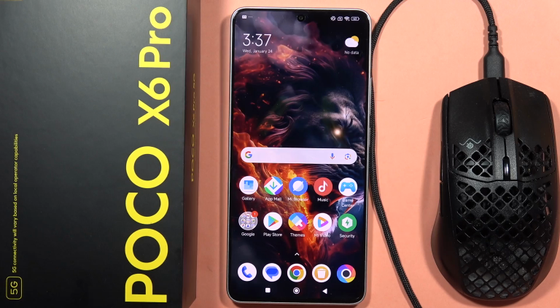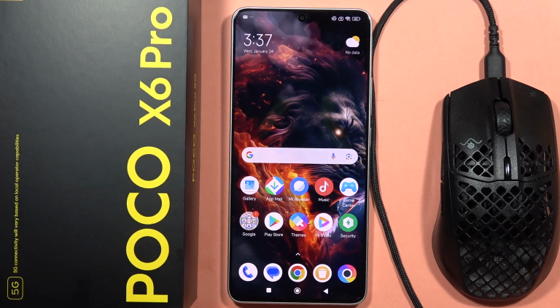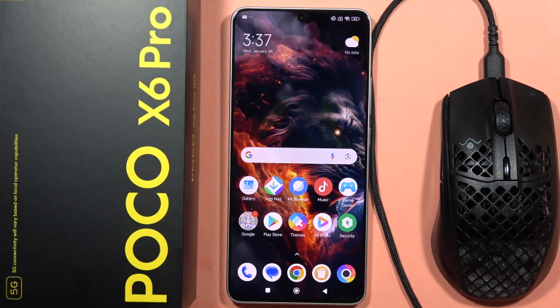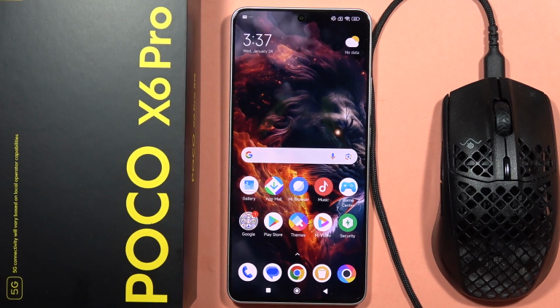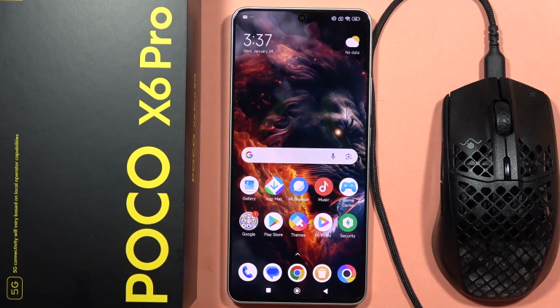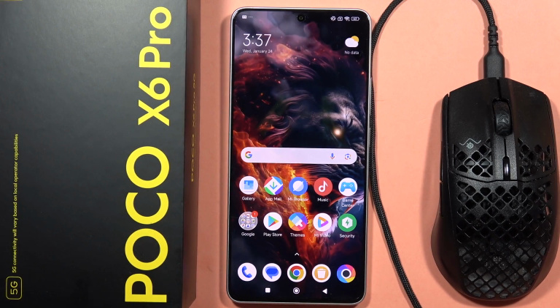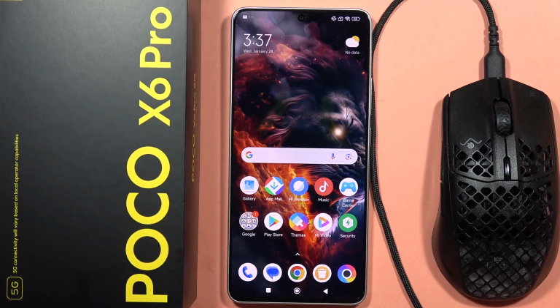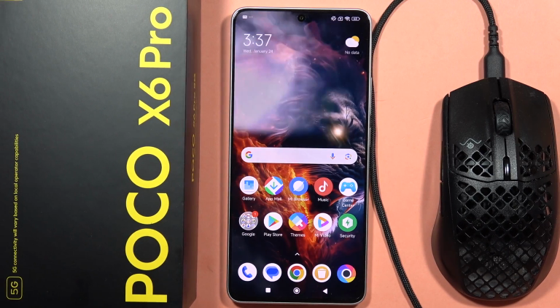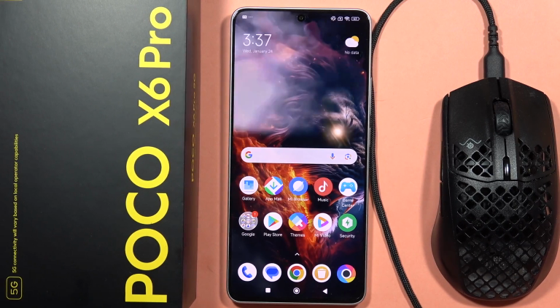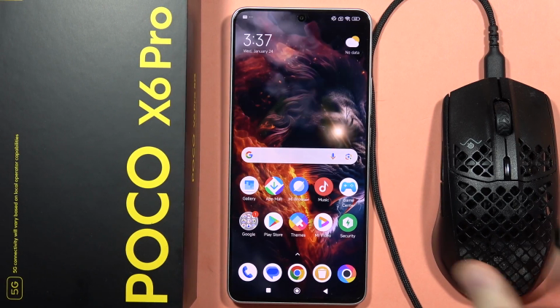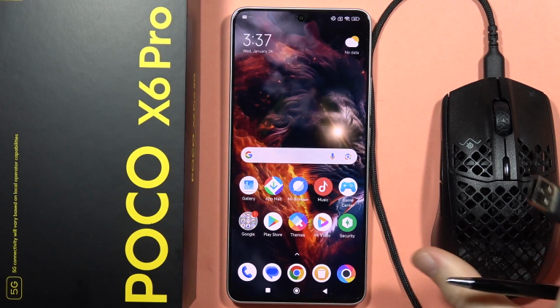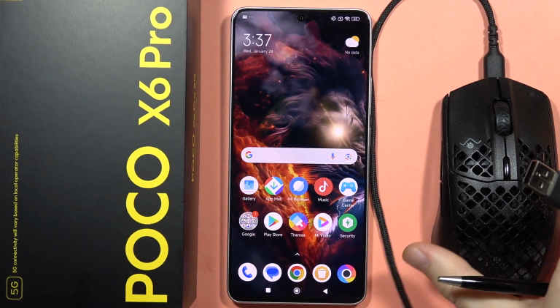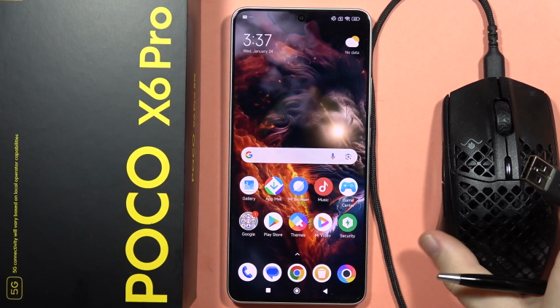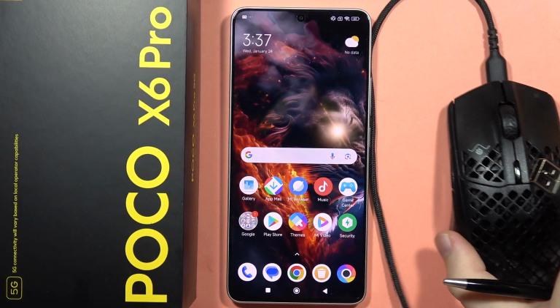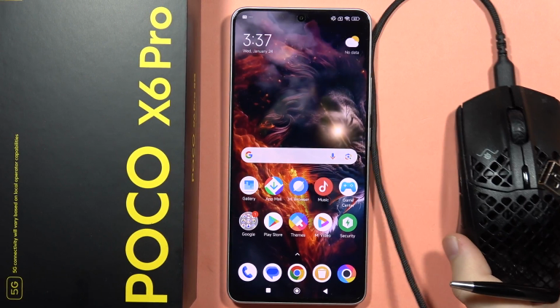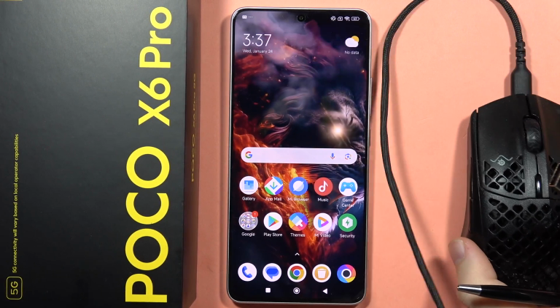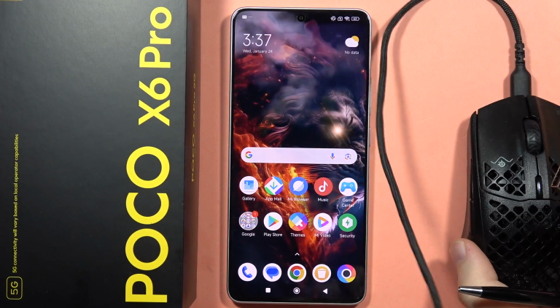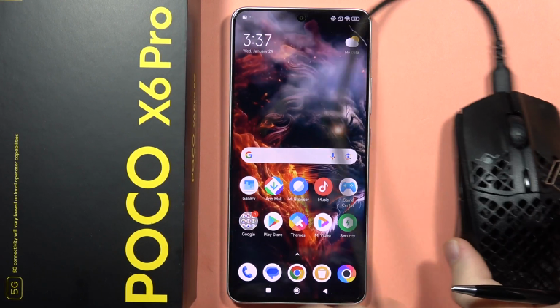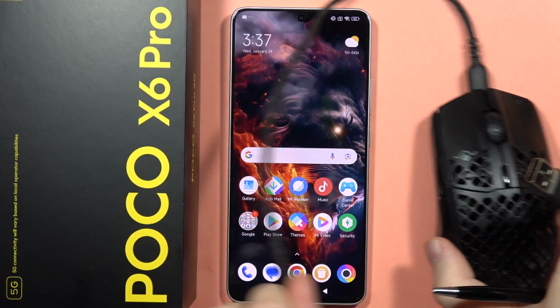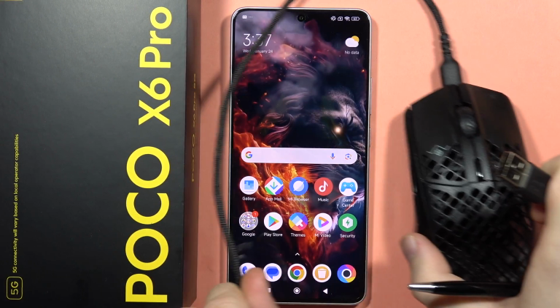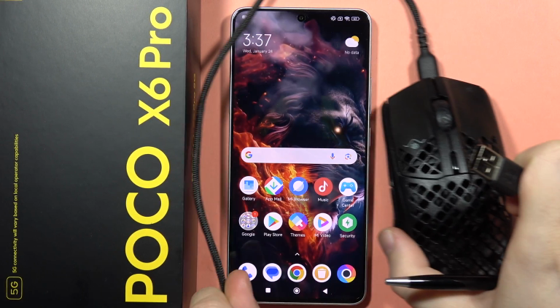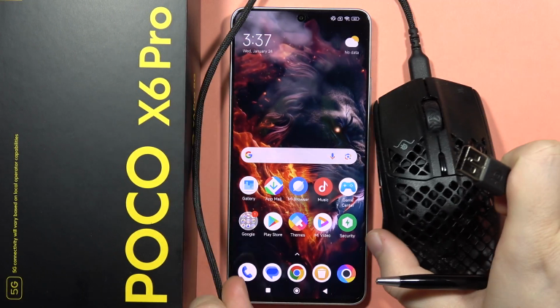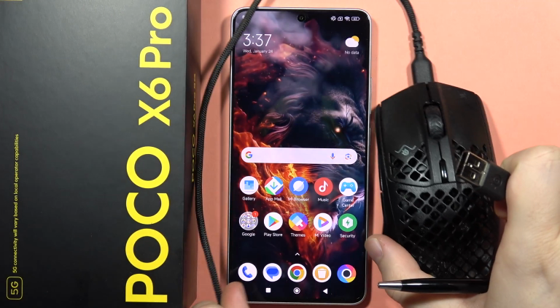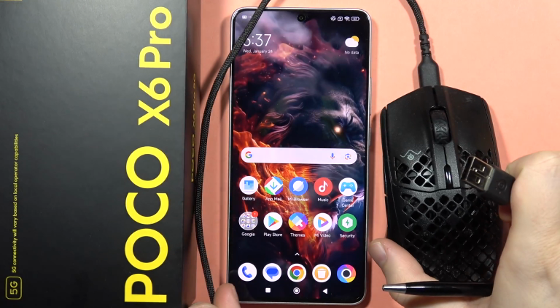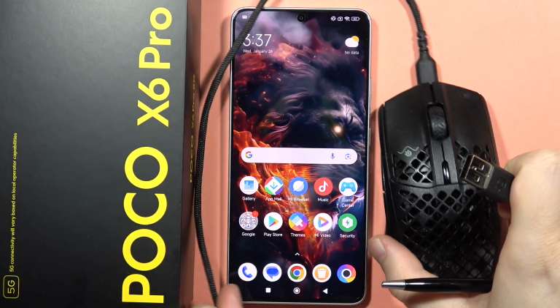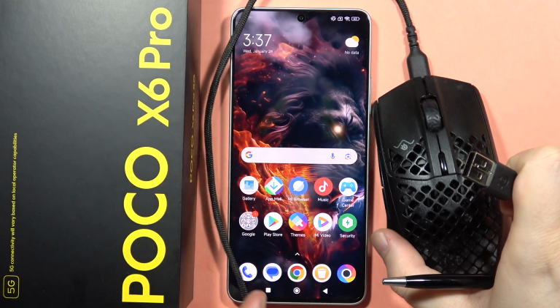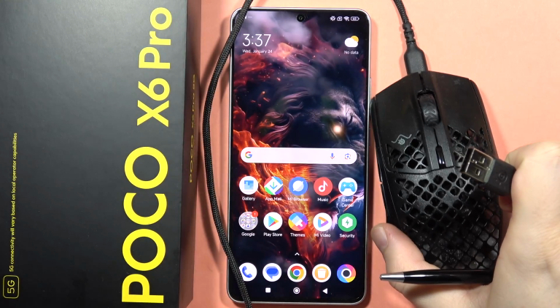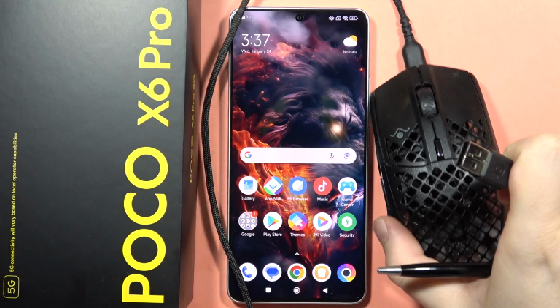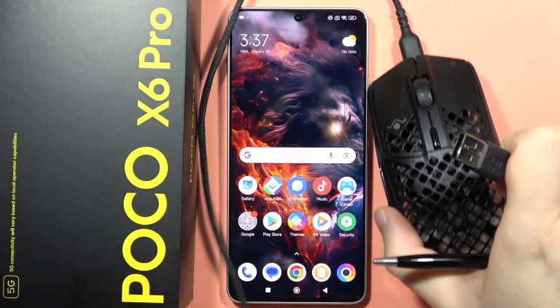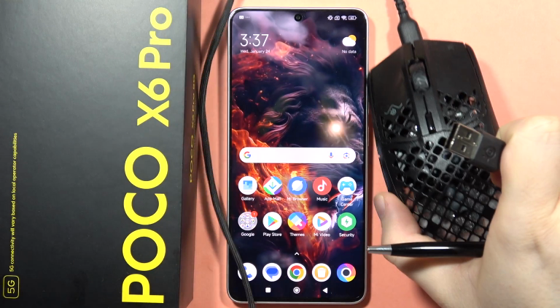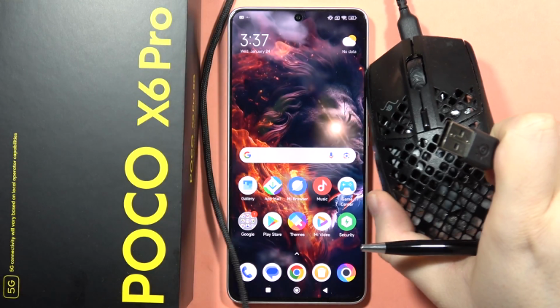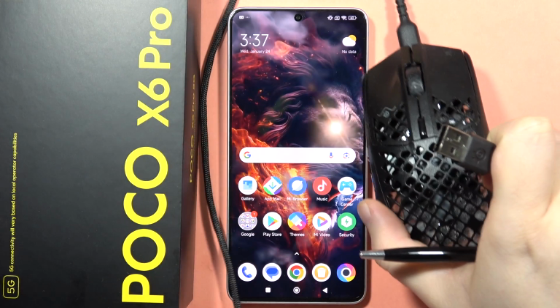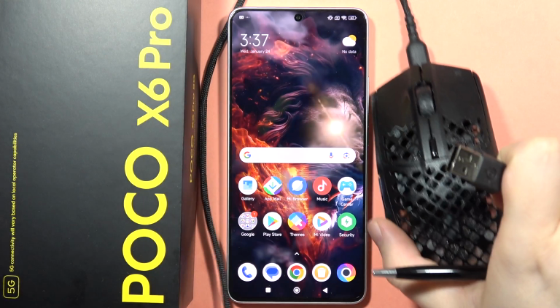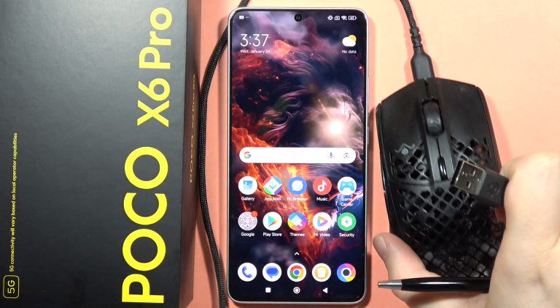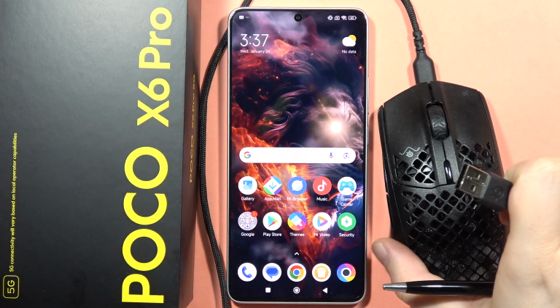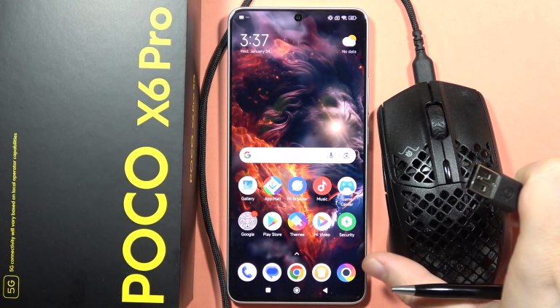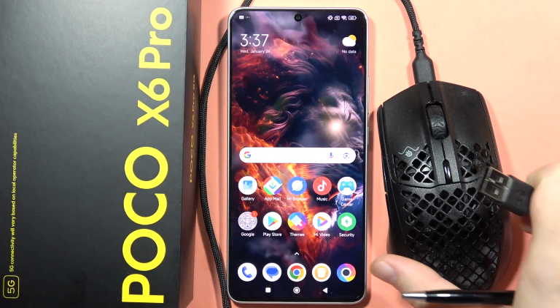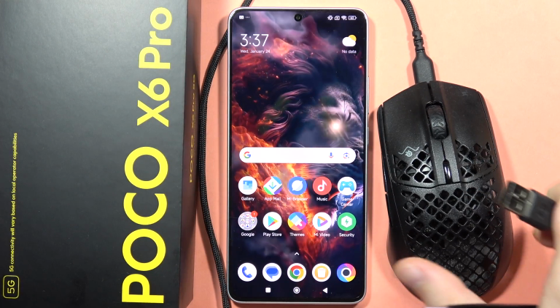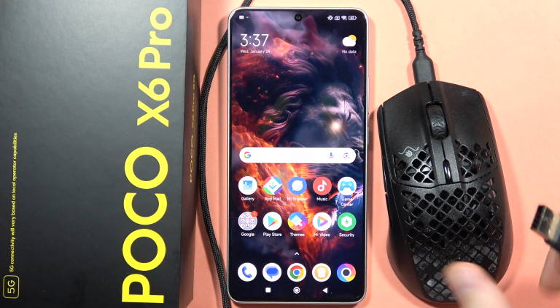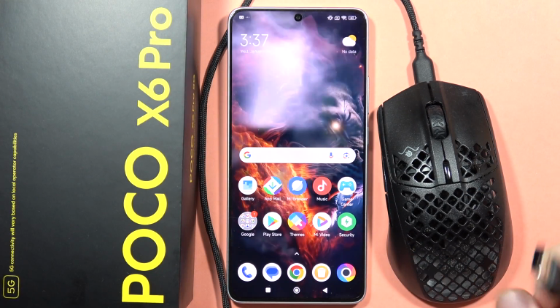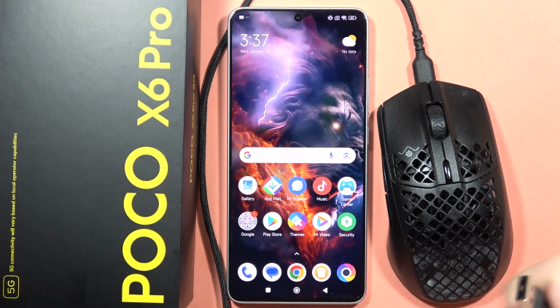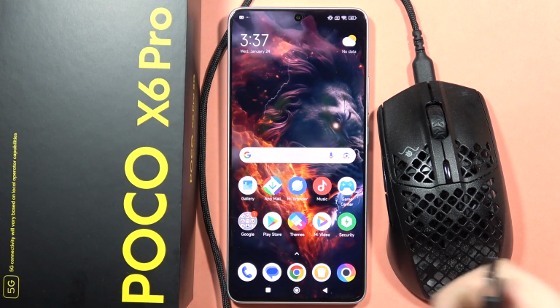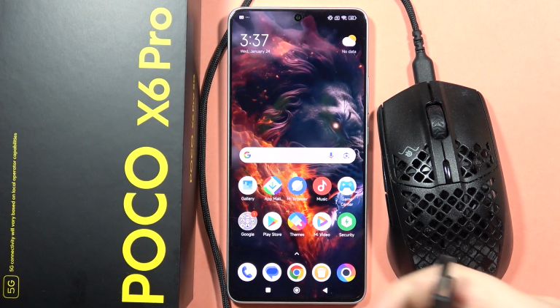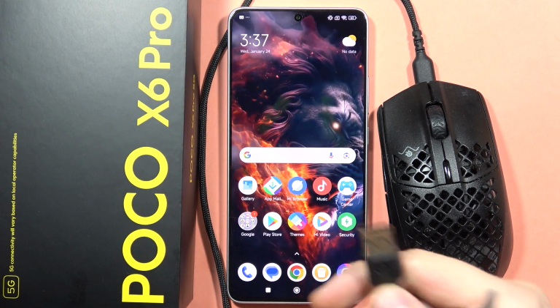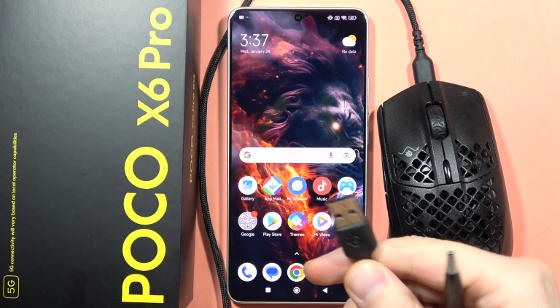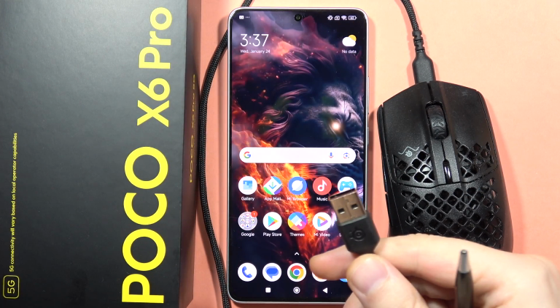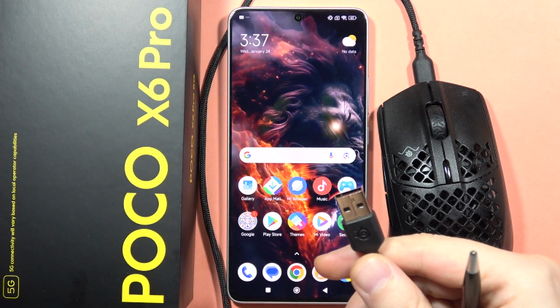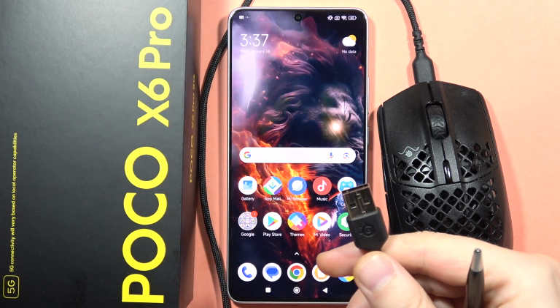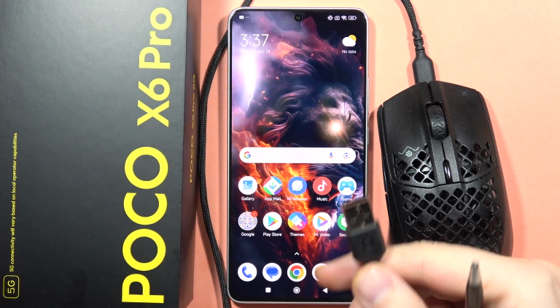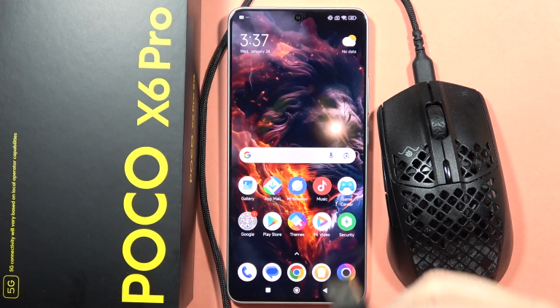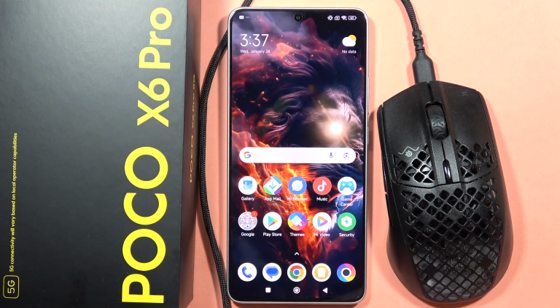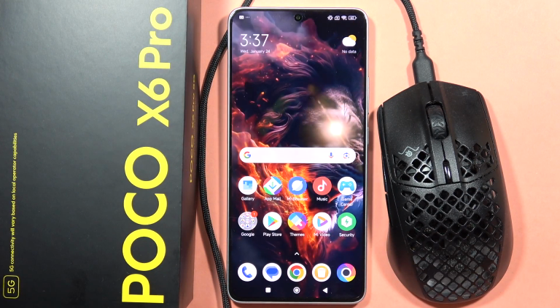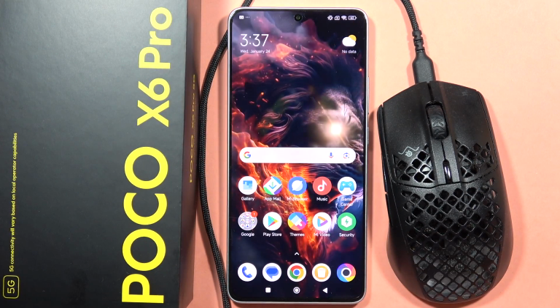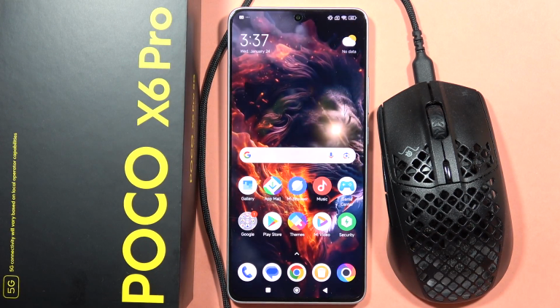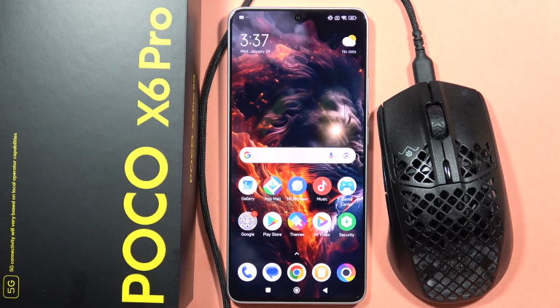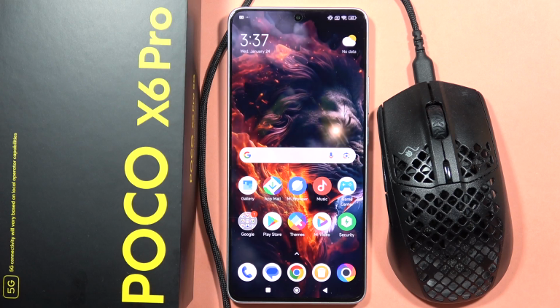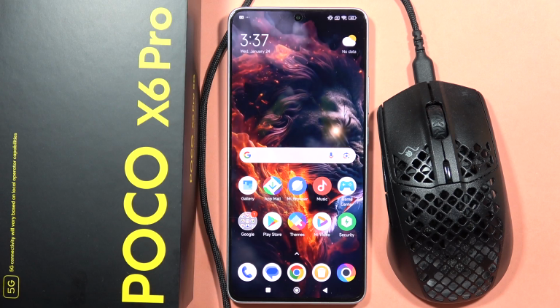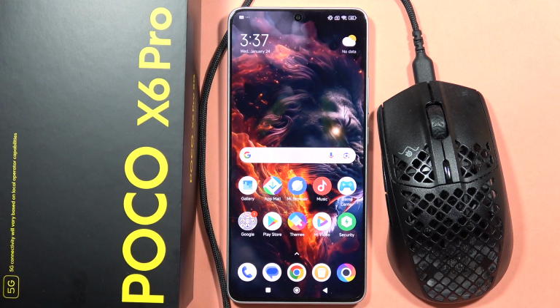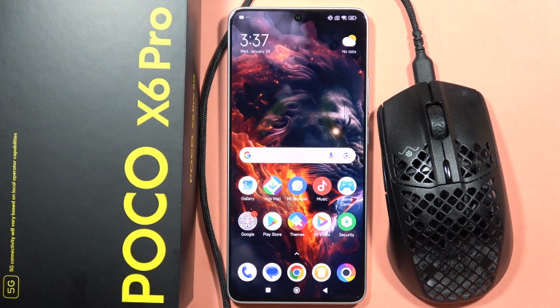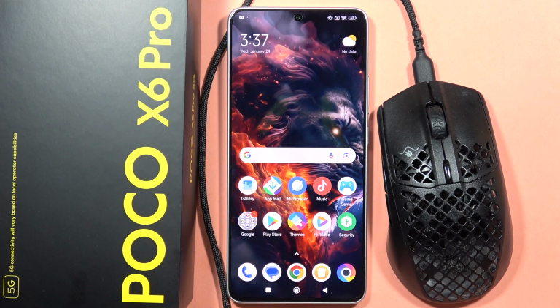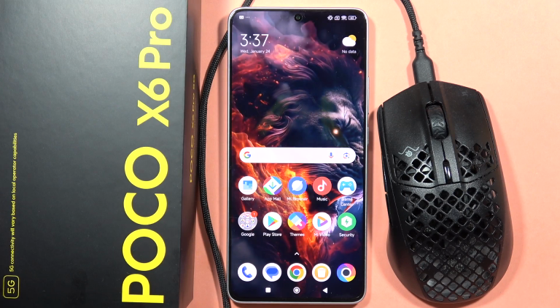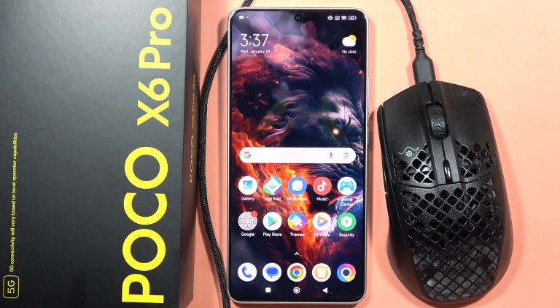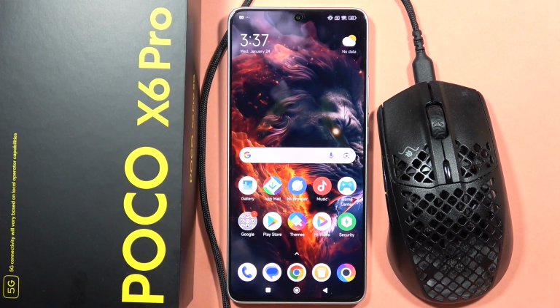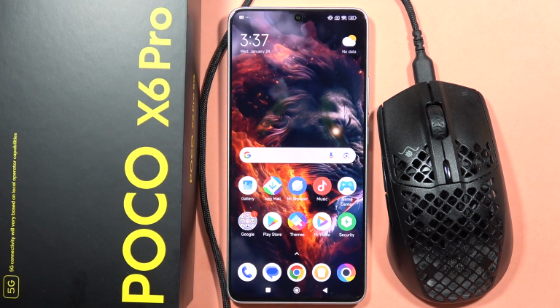Hey, if you wonder how you can actually use your wired mouse with your POCO X6 Pro, let me quickly show you.